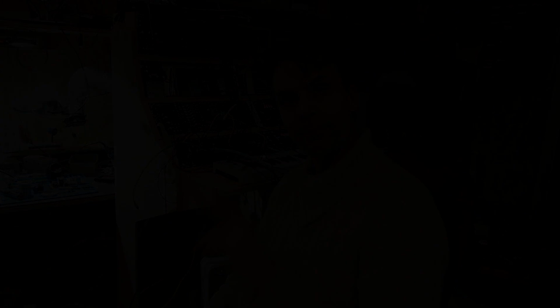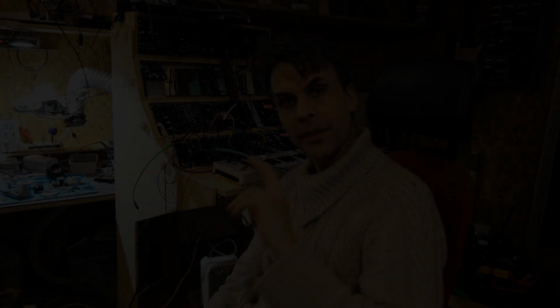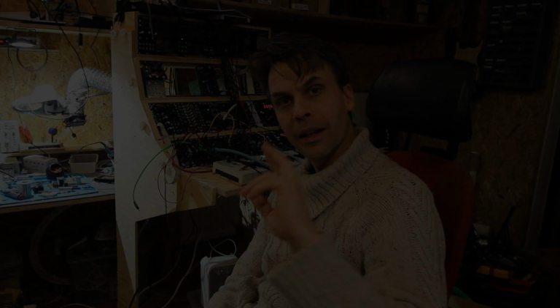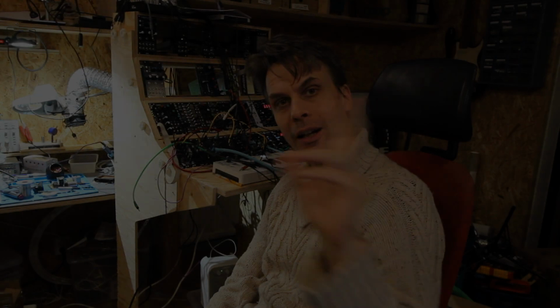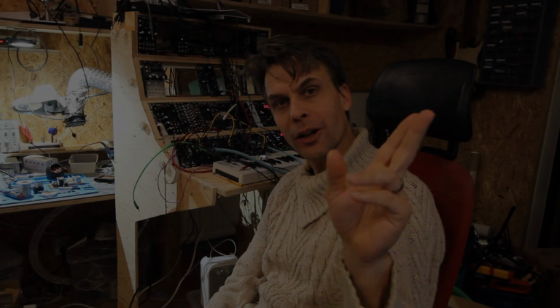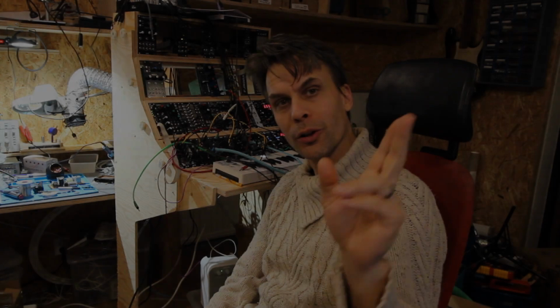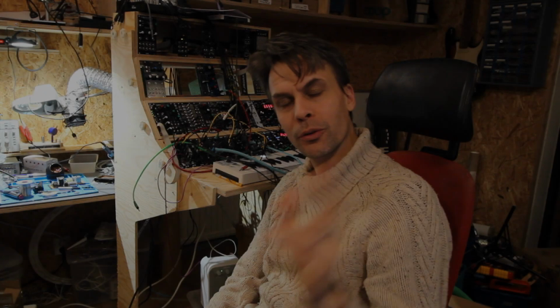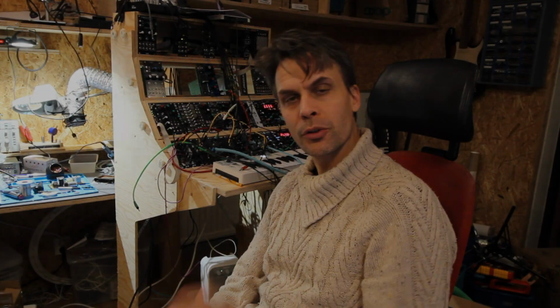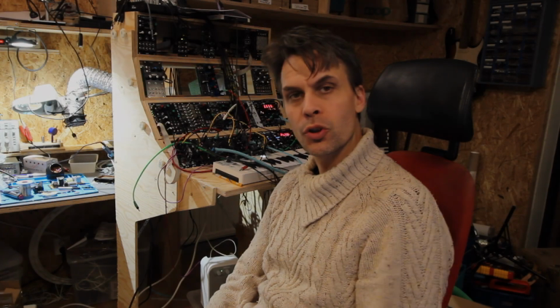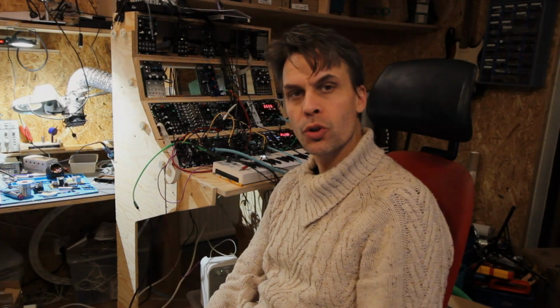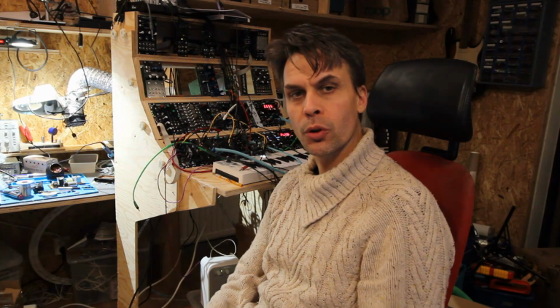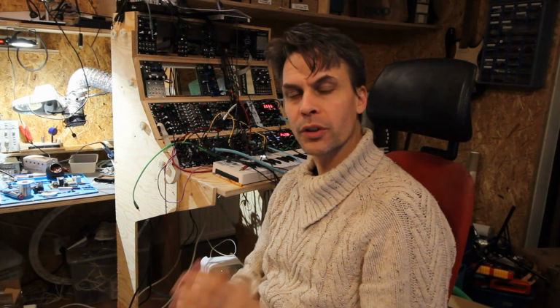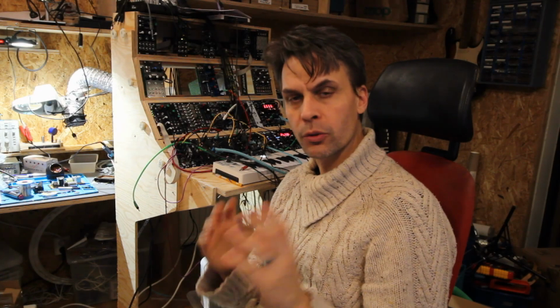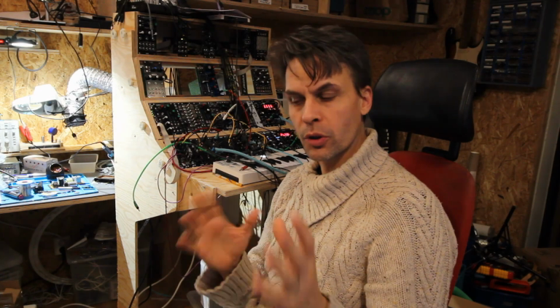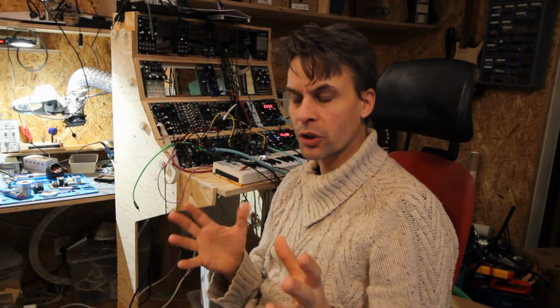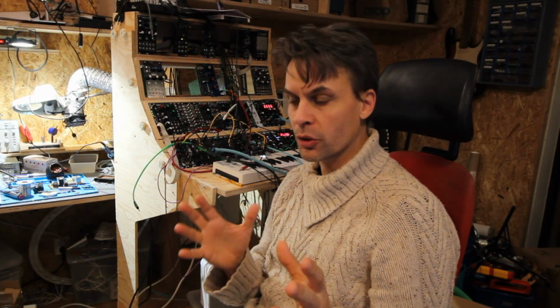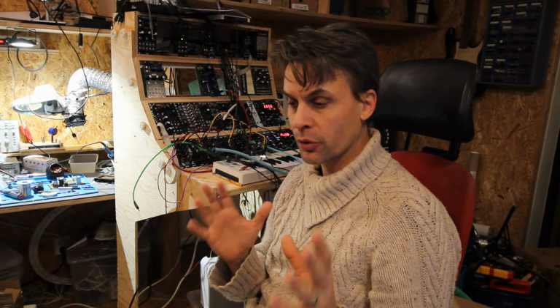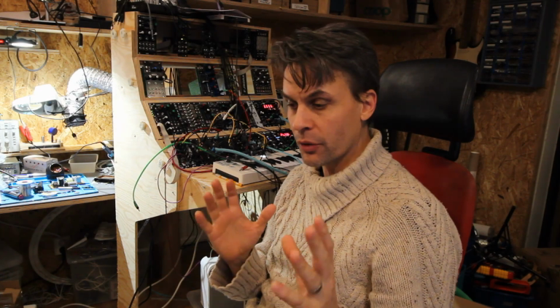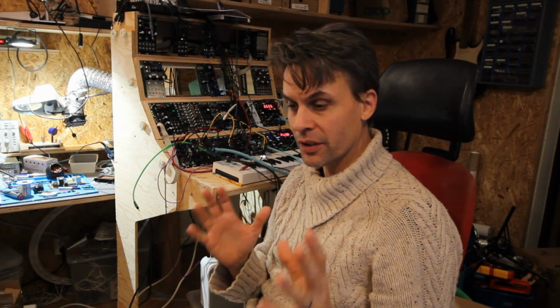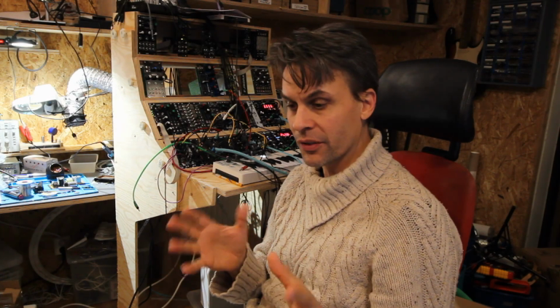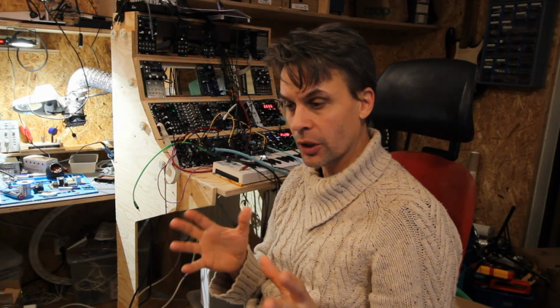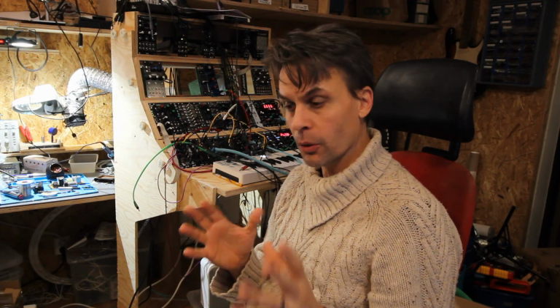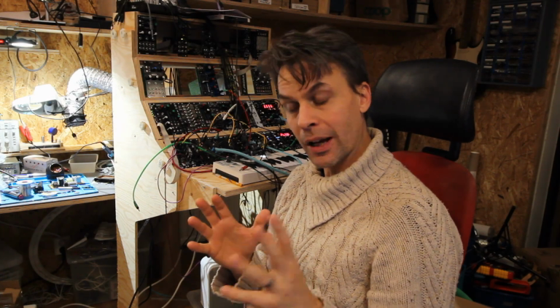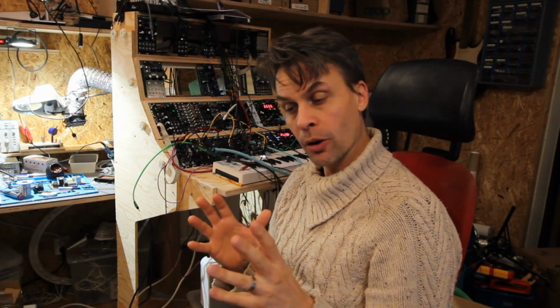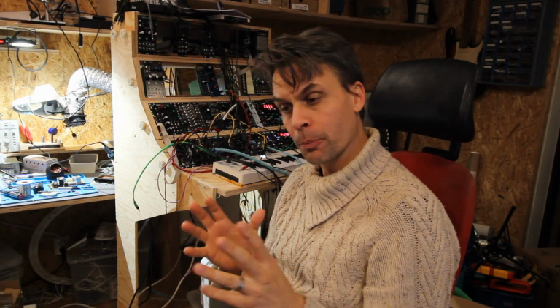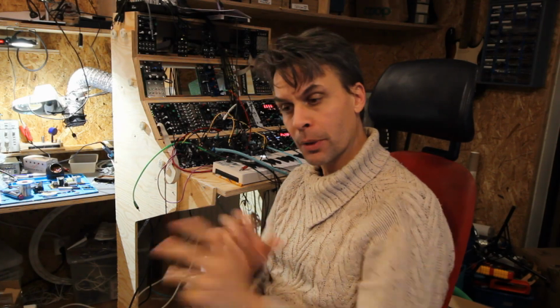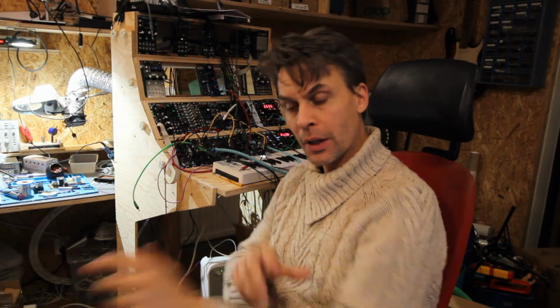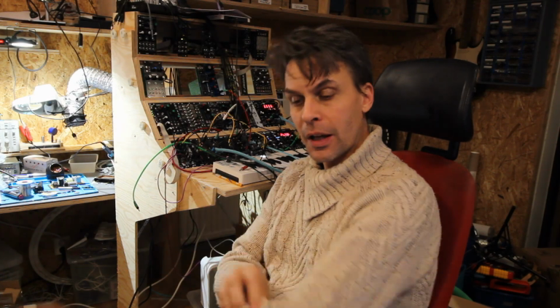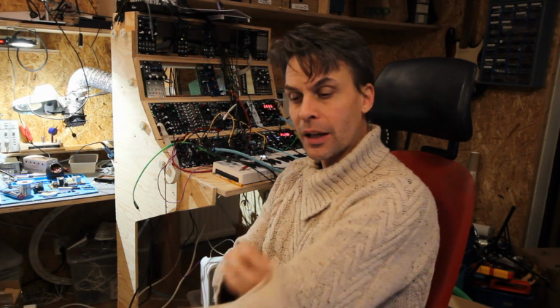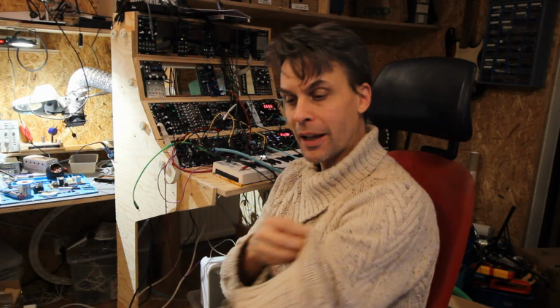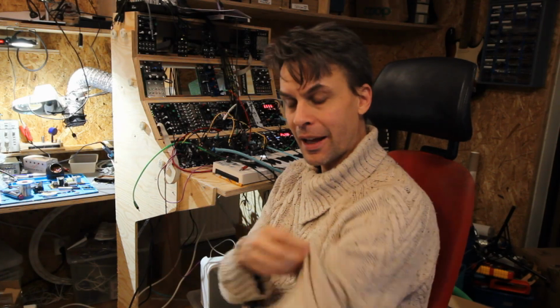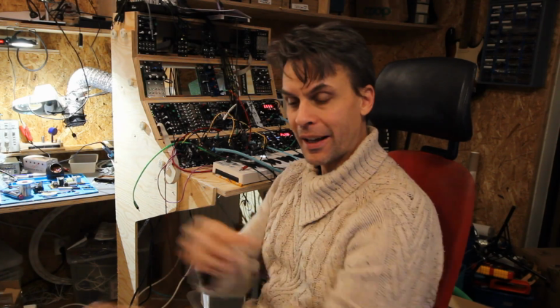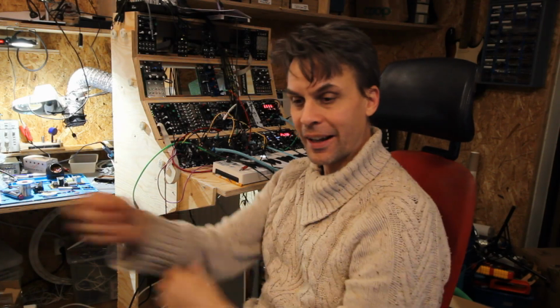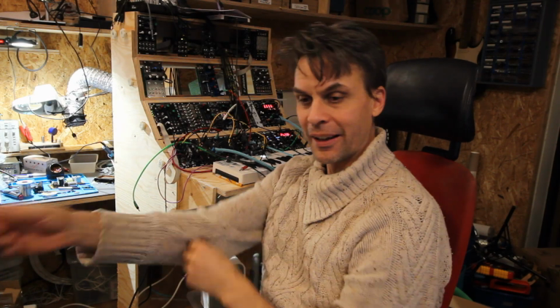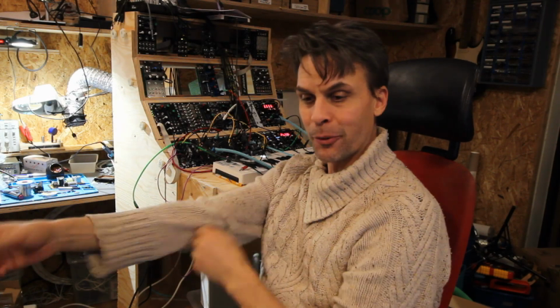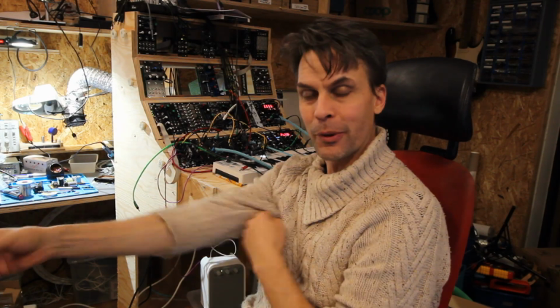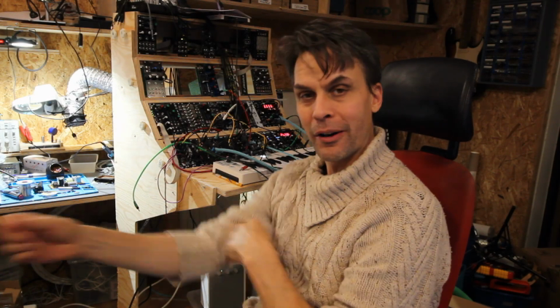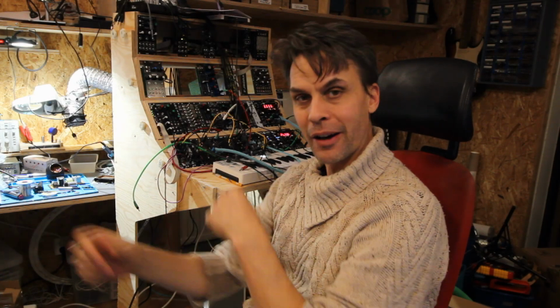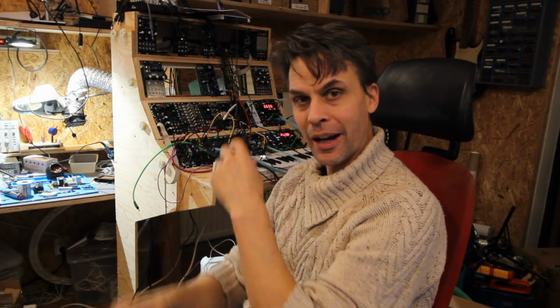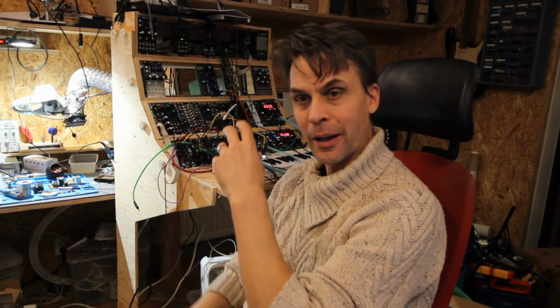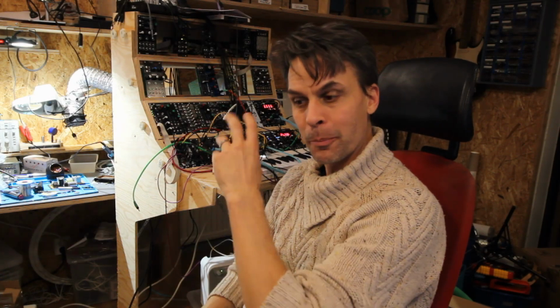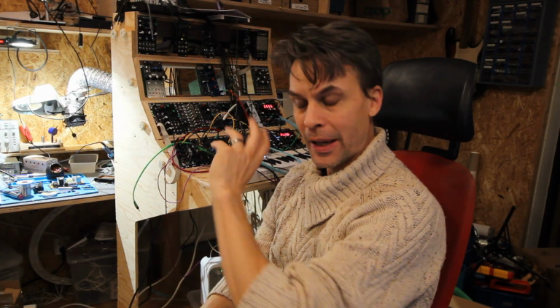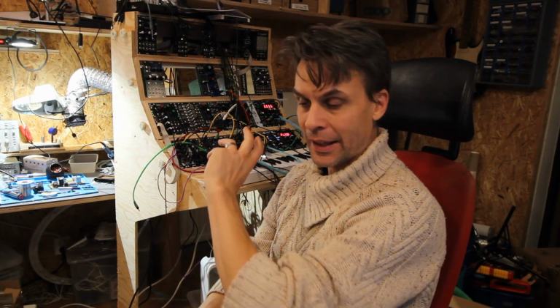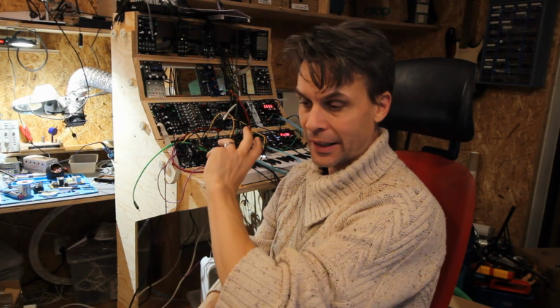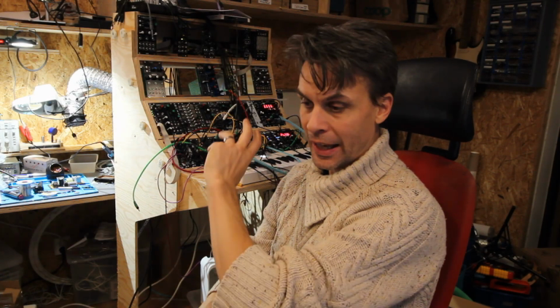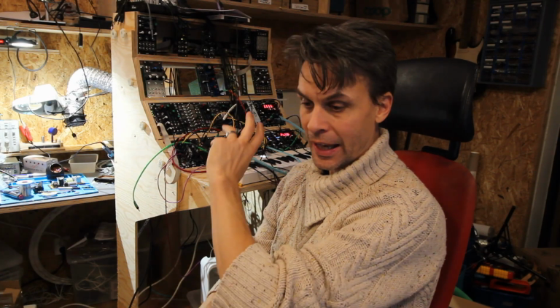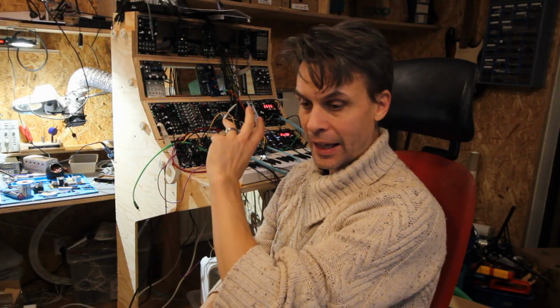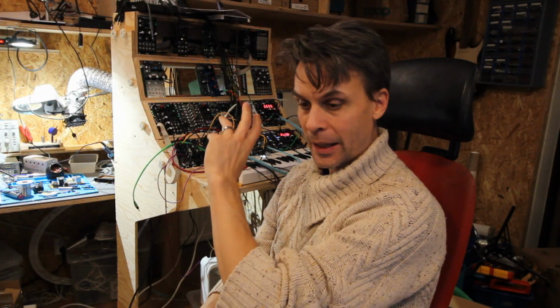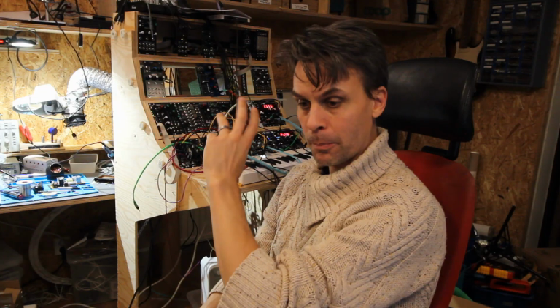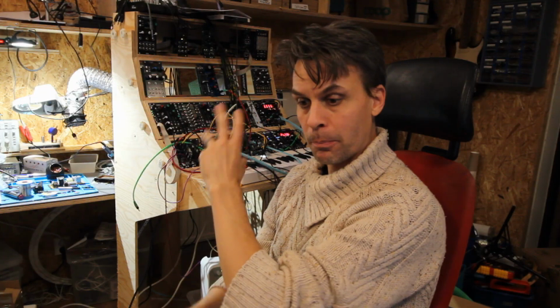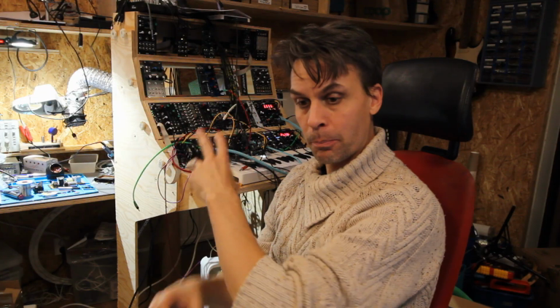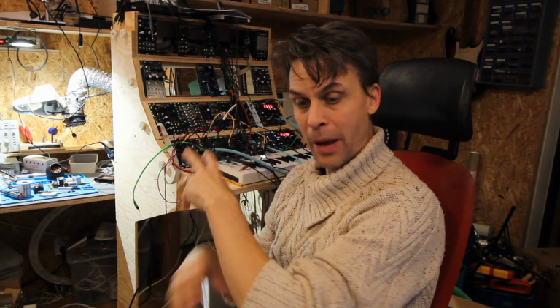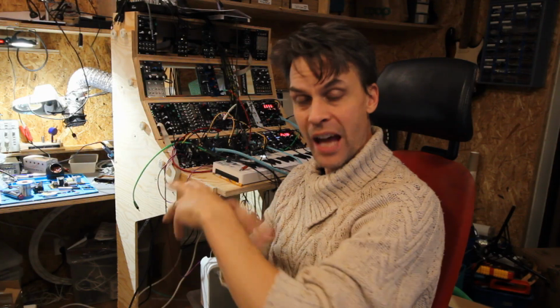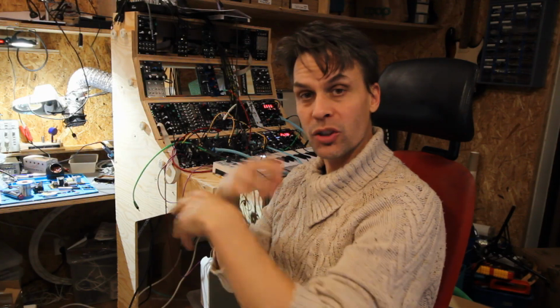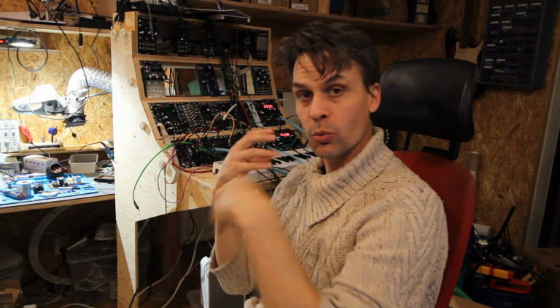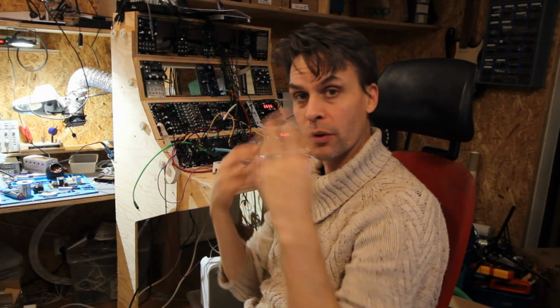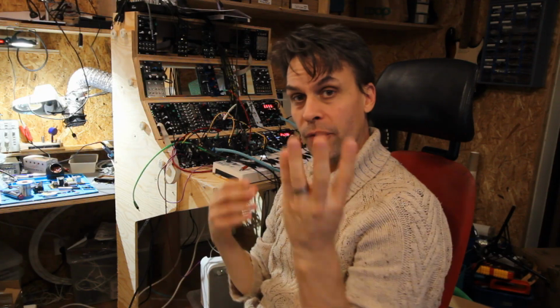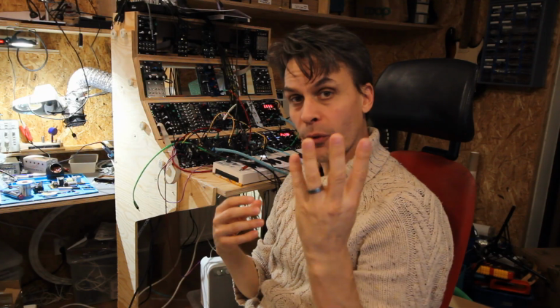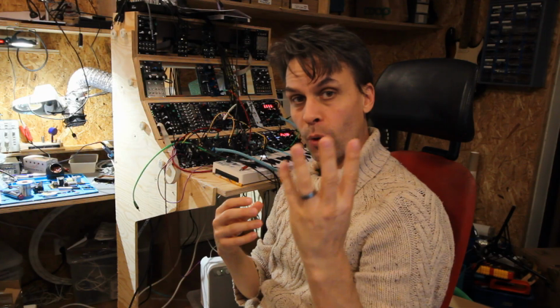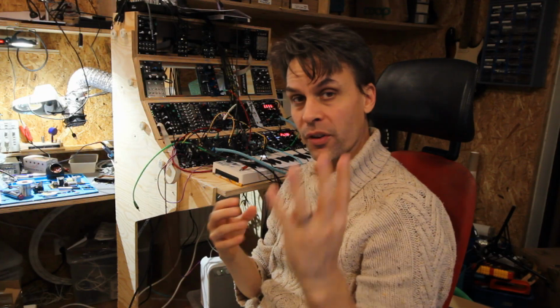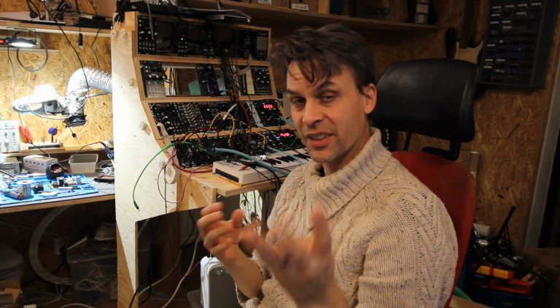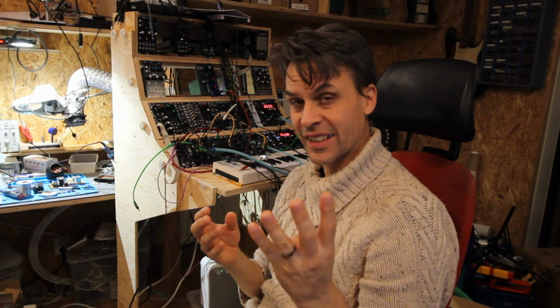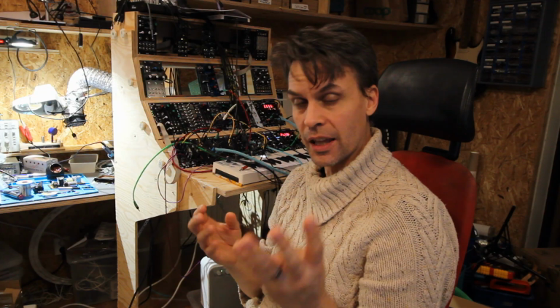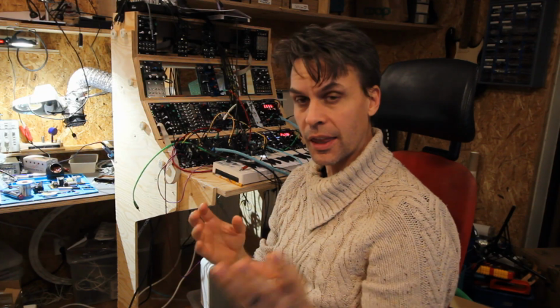Hello, short introduction to this video, I hope, where I make a patch with four Sith.